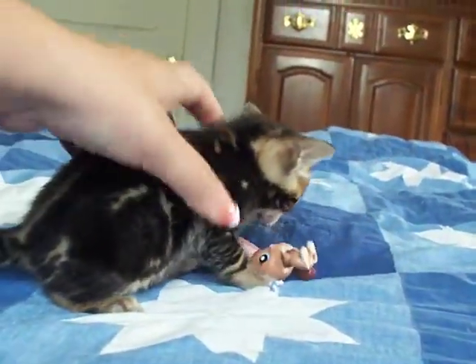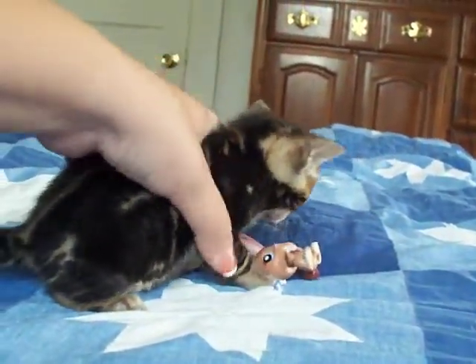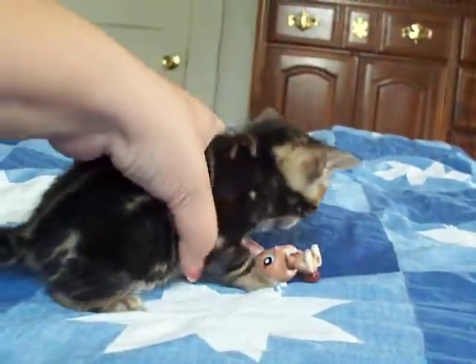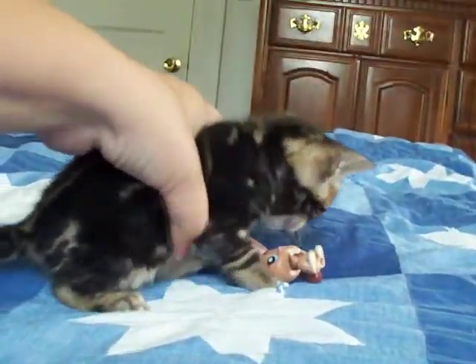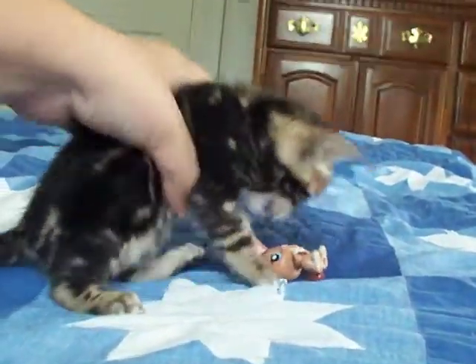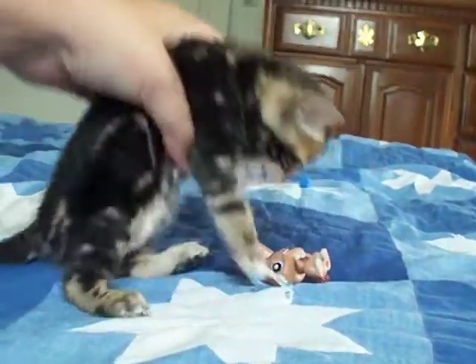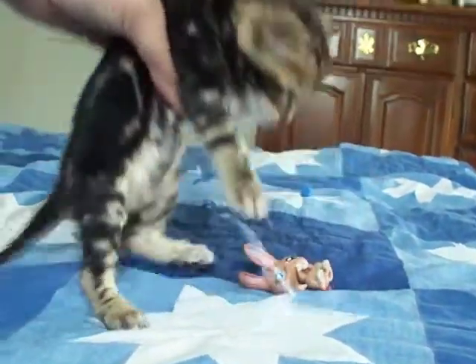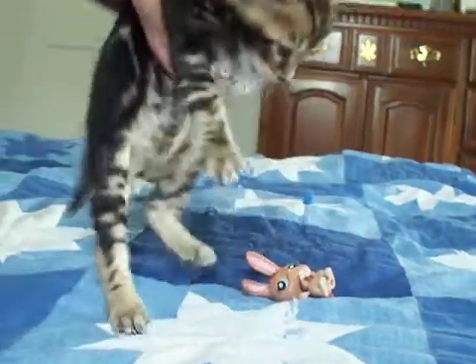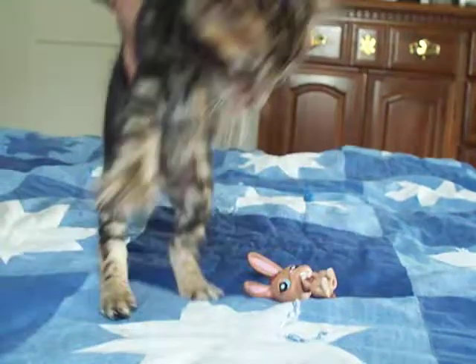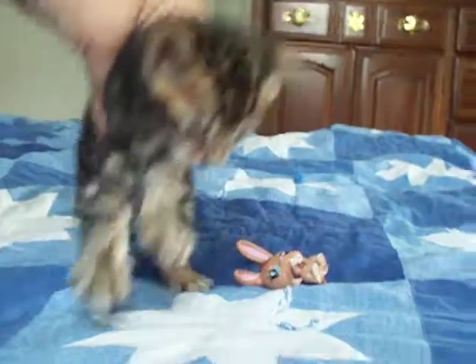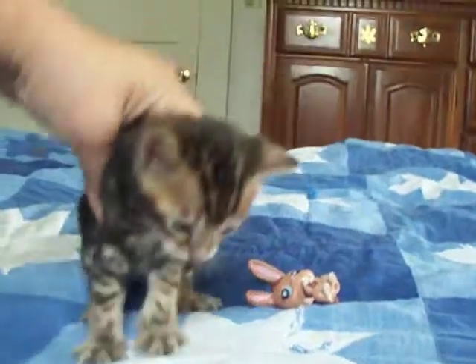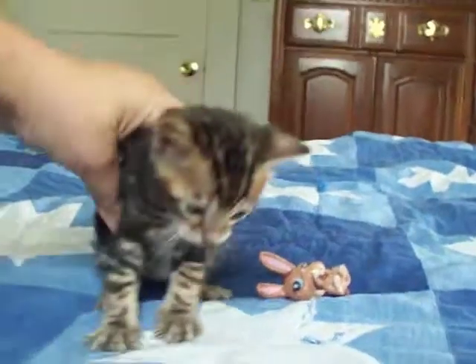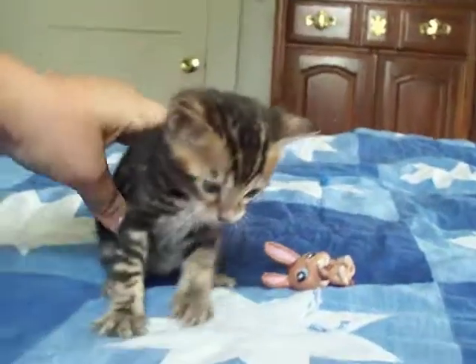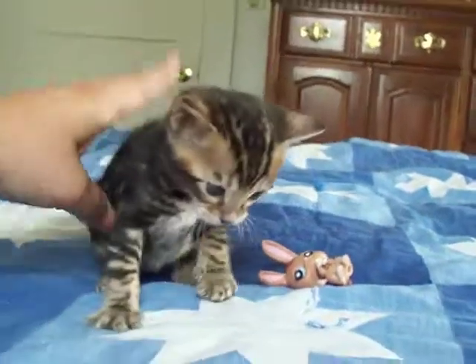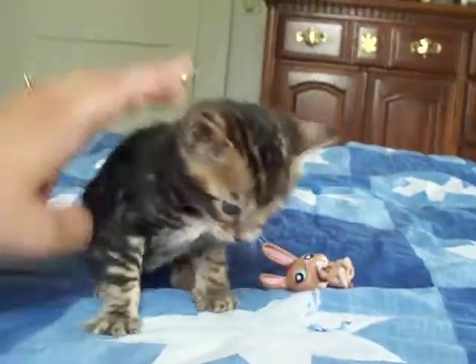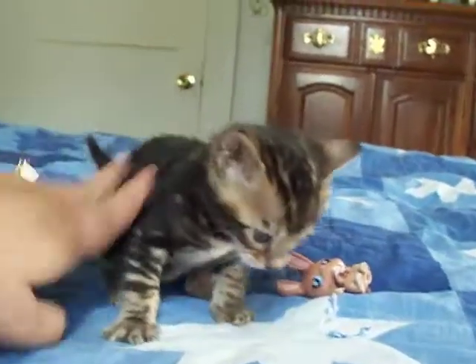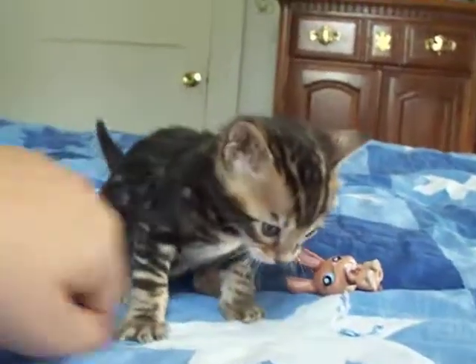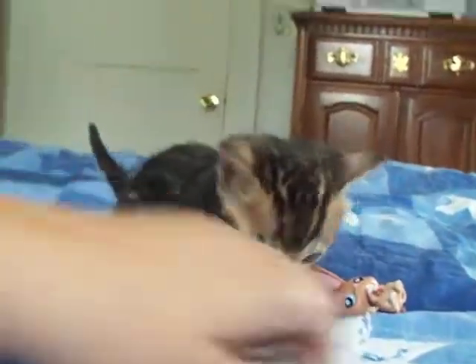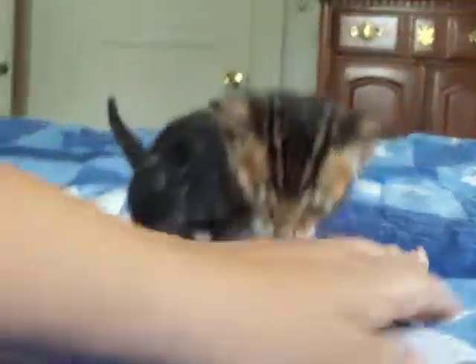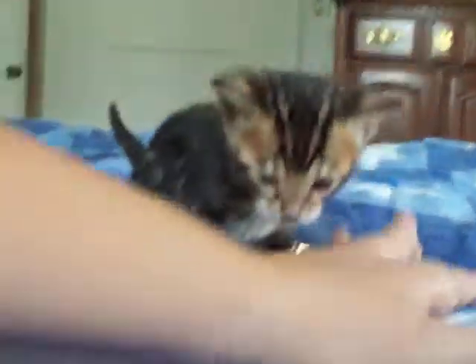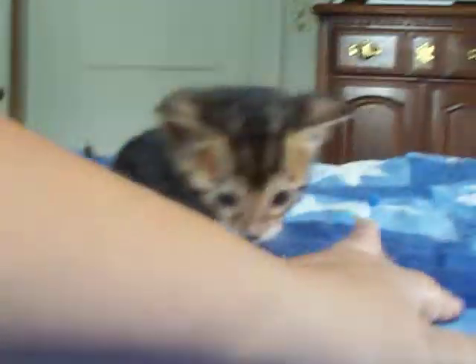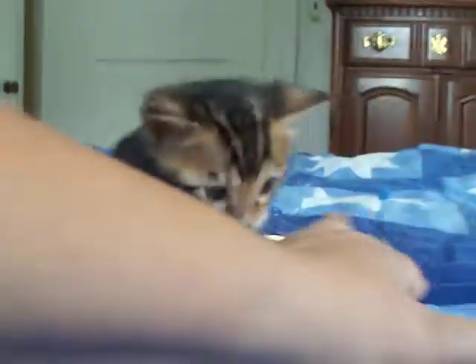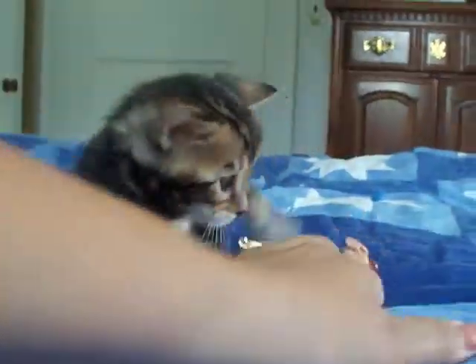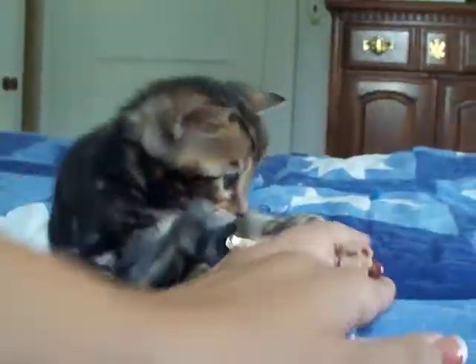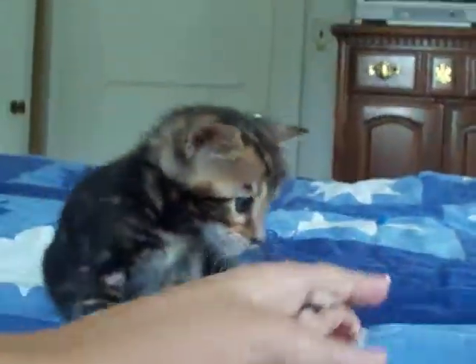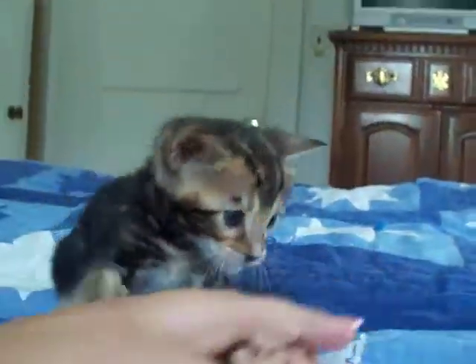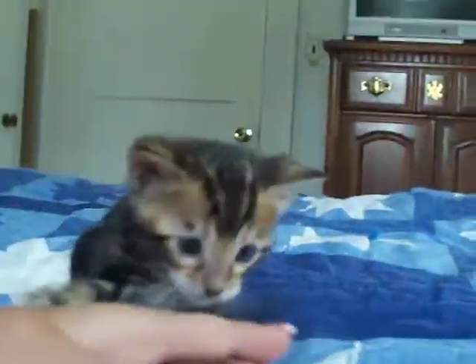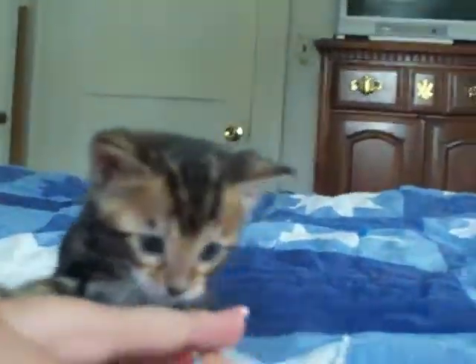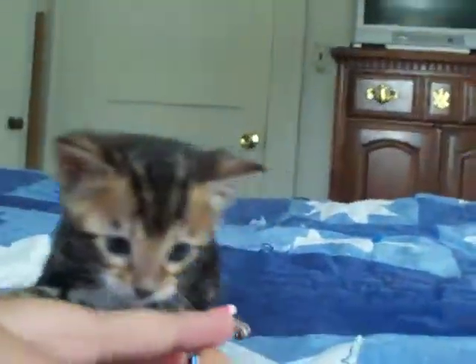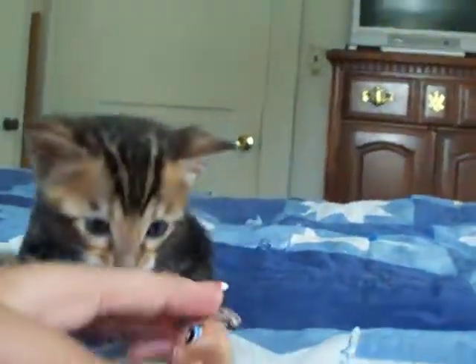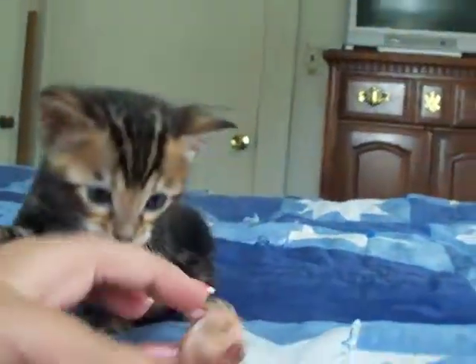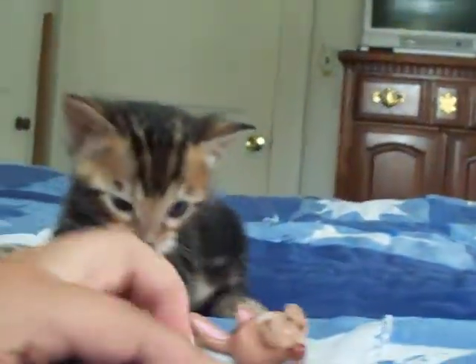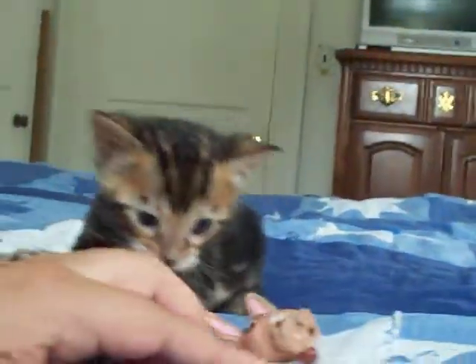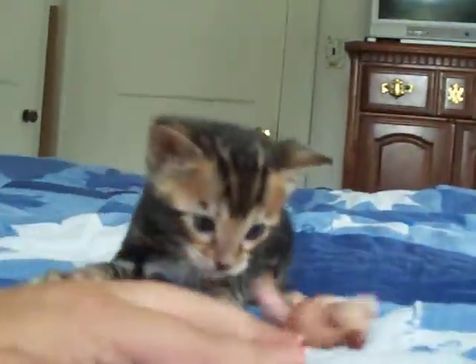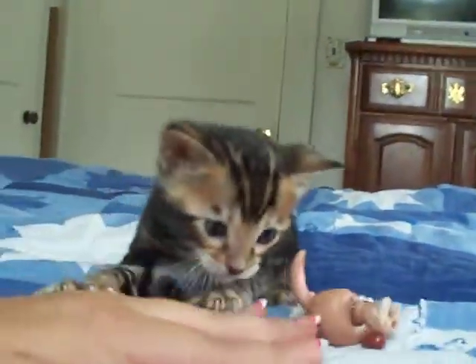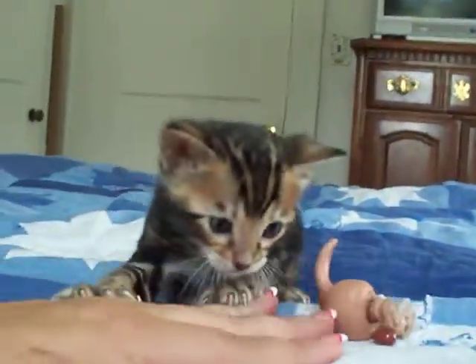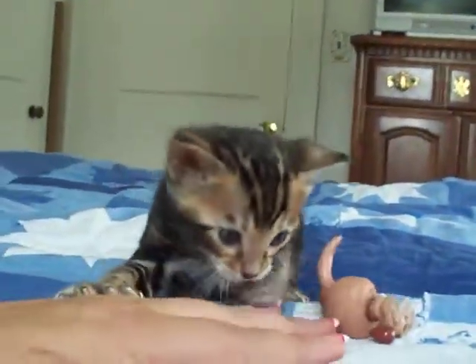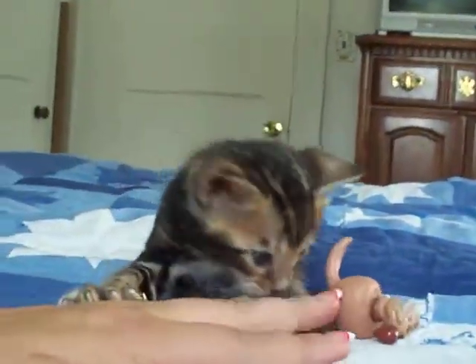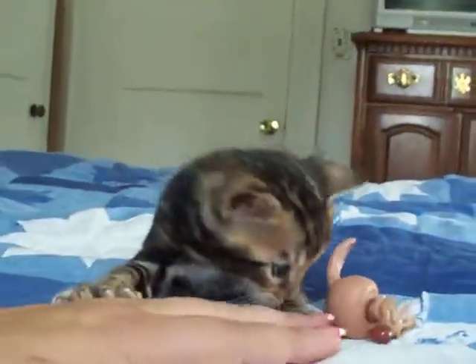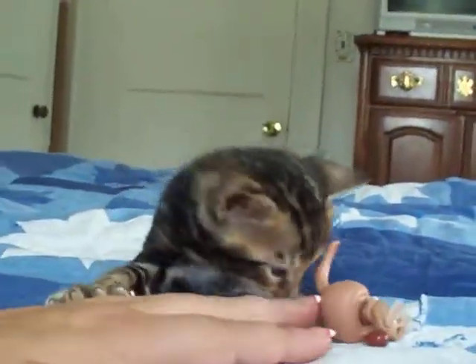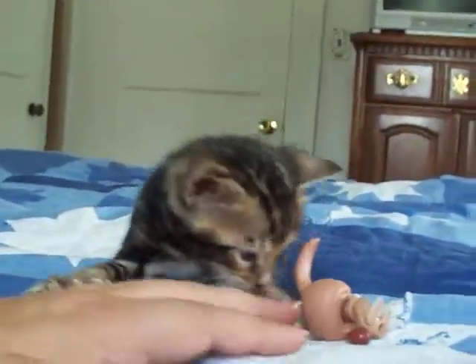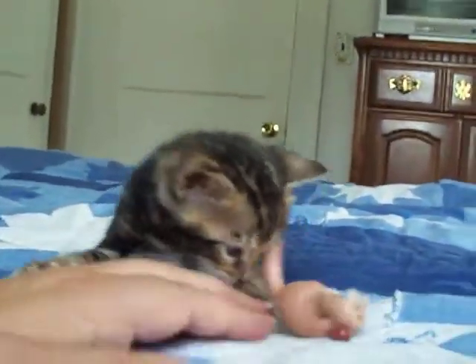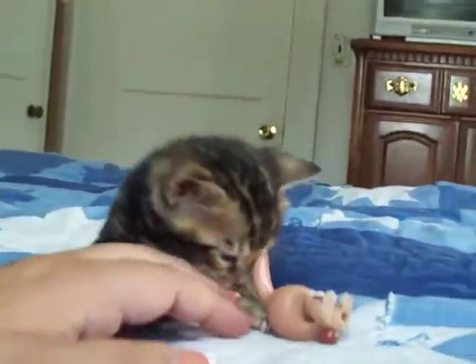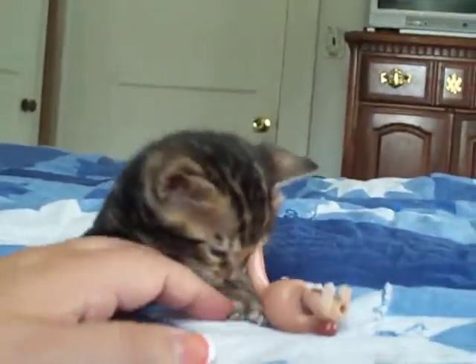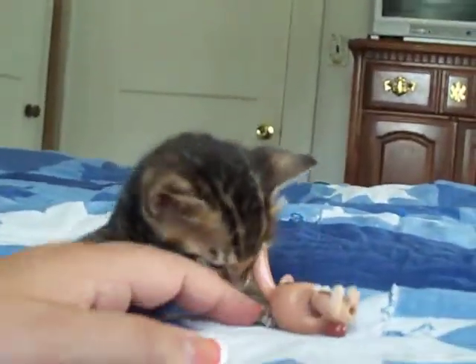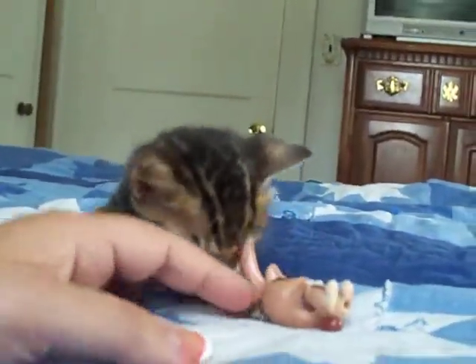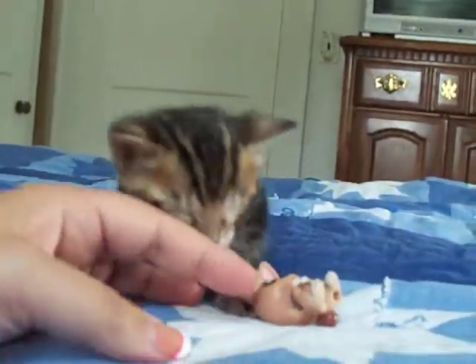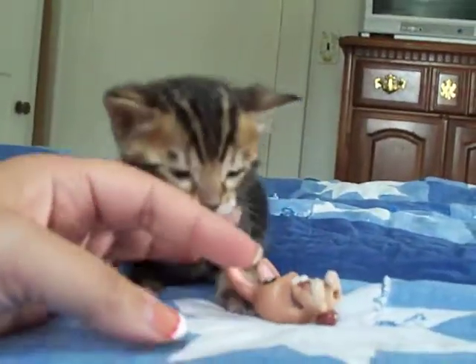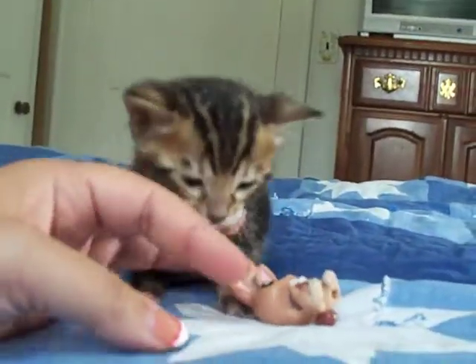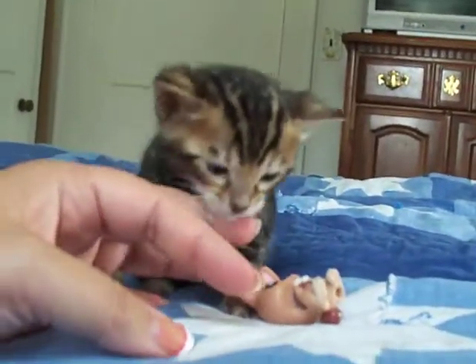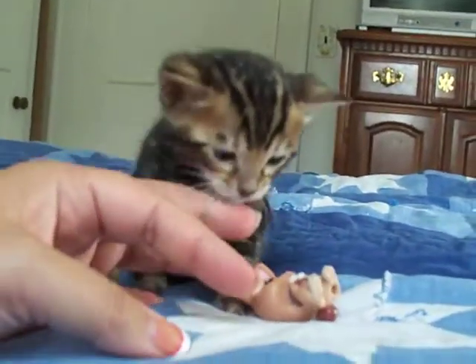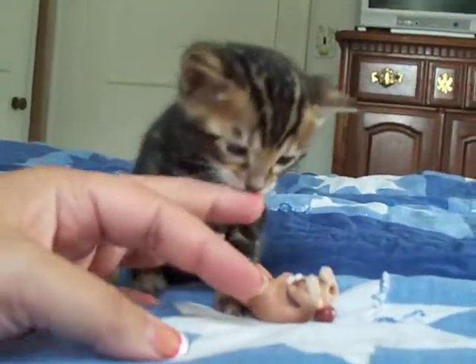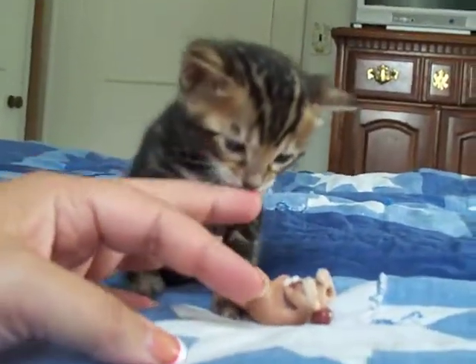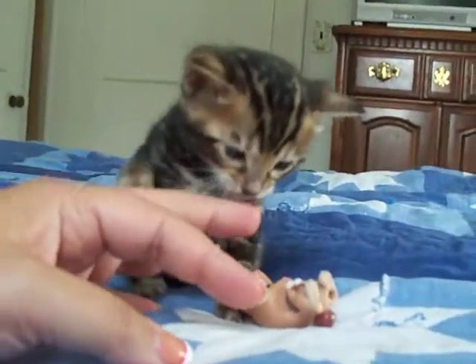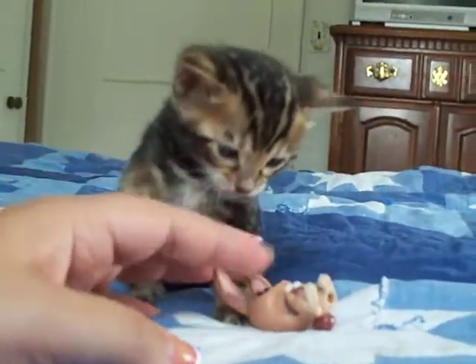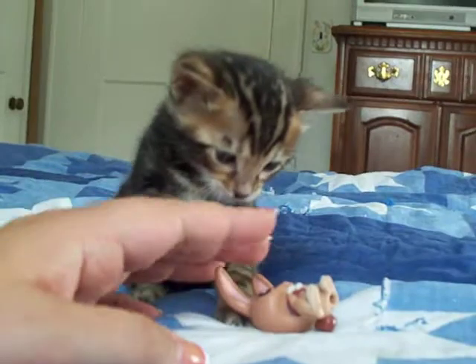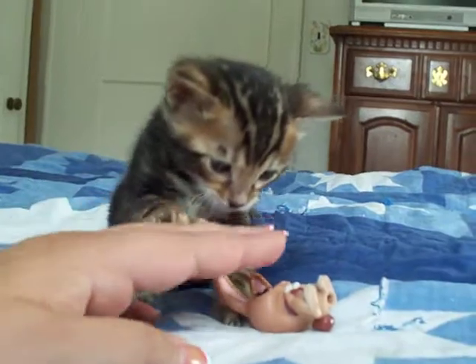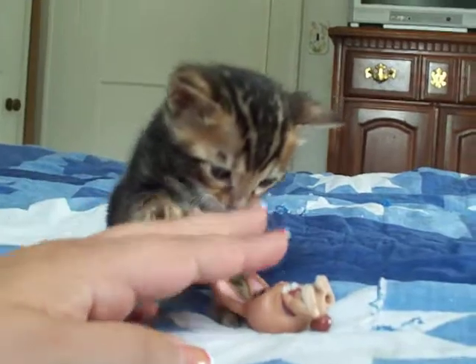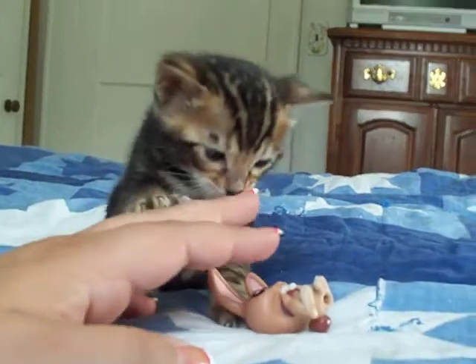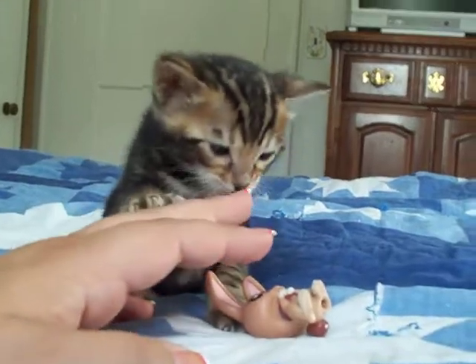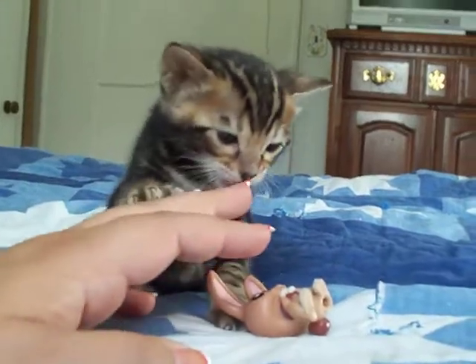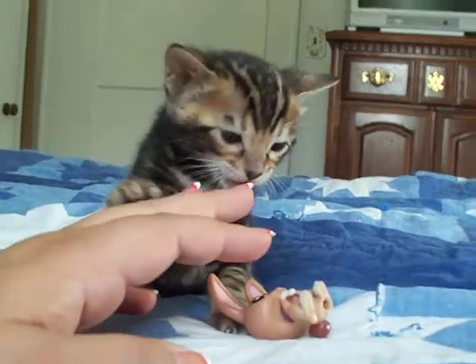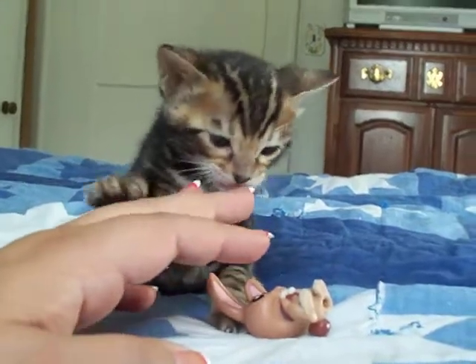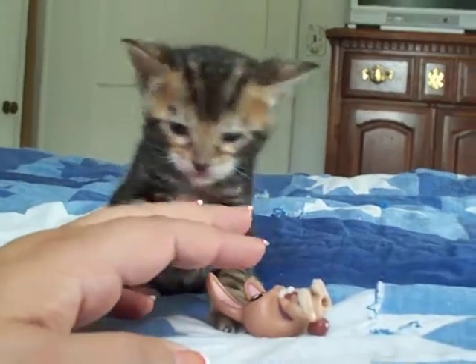He says, oh, I've got a toy. Here's his little cute face. He is a sweet kitten.